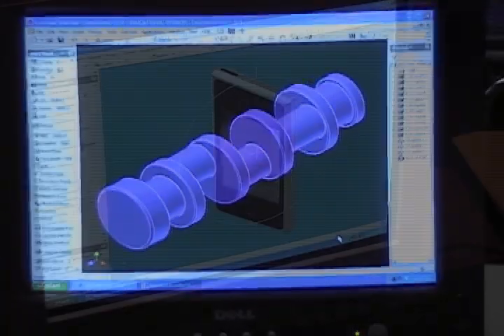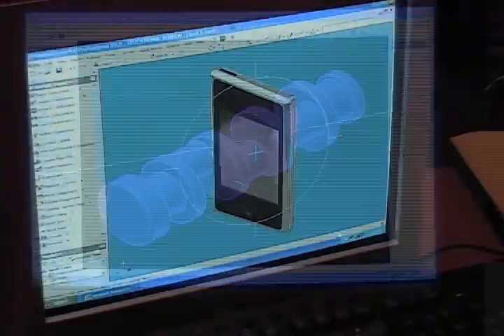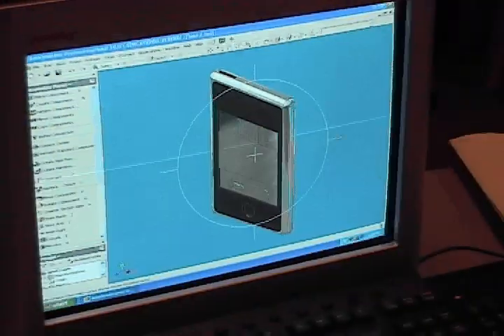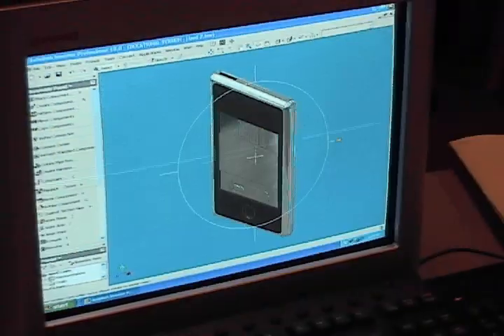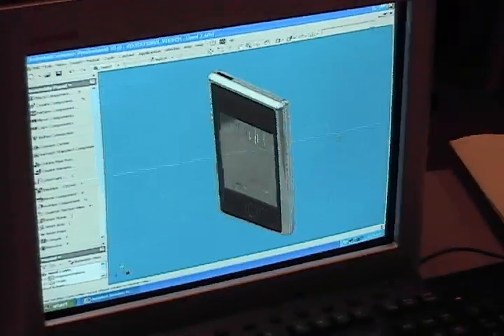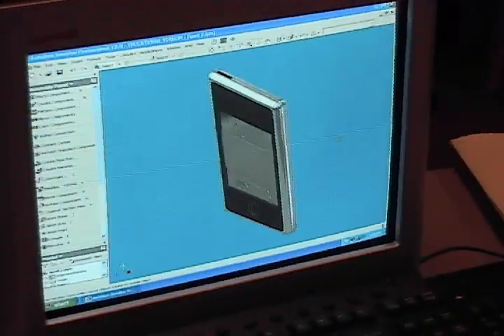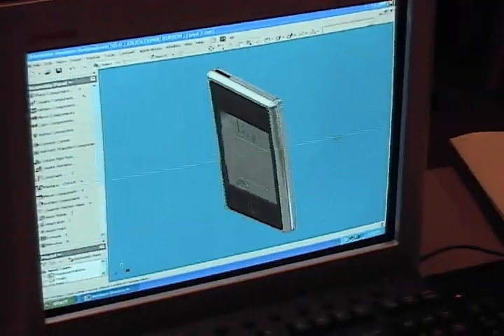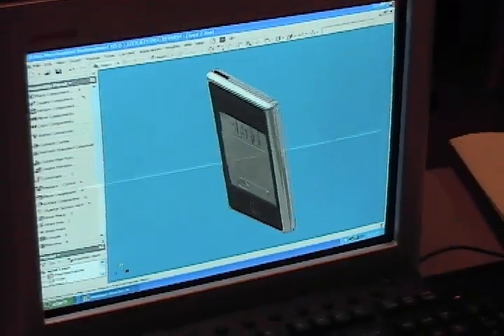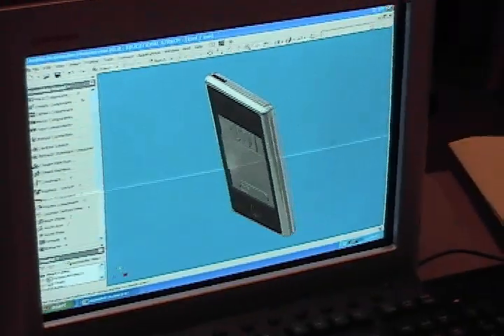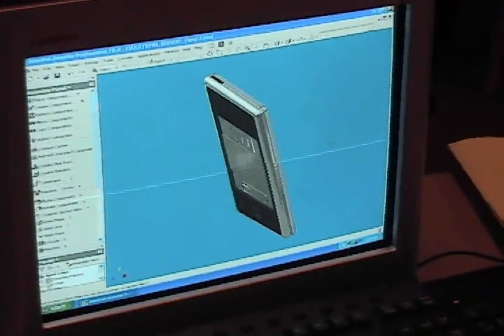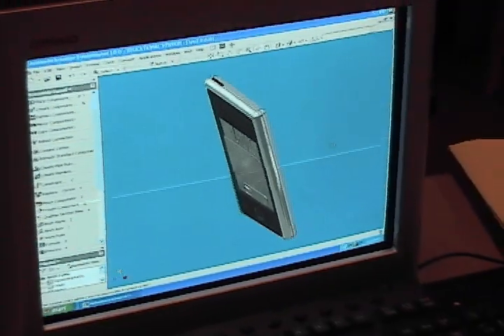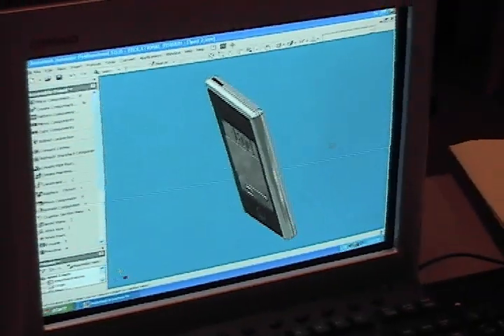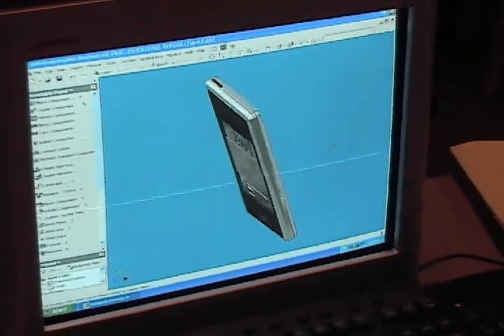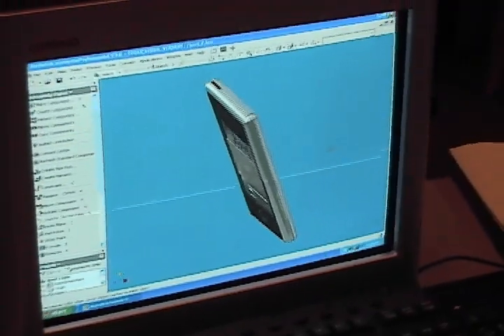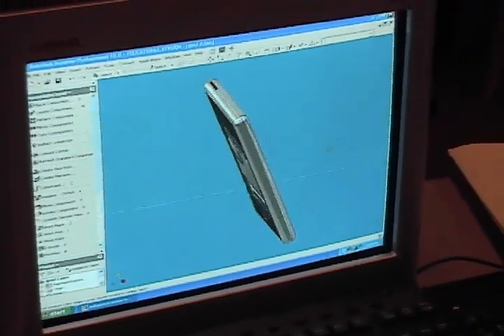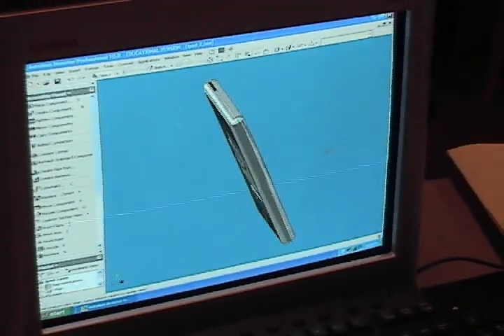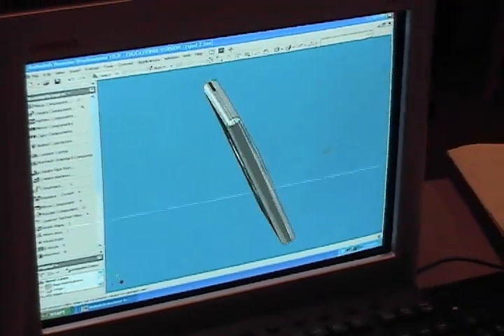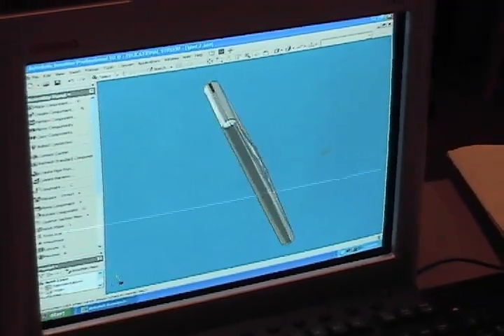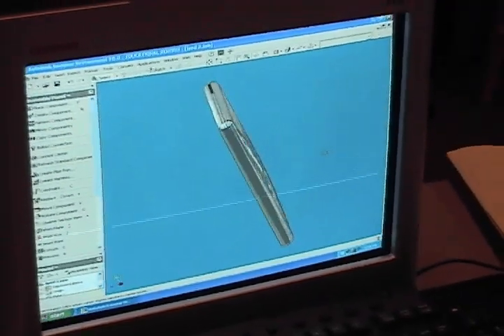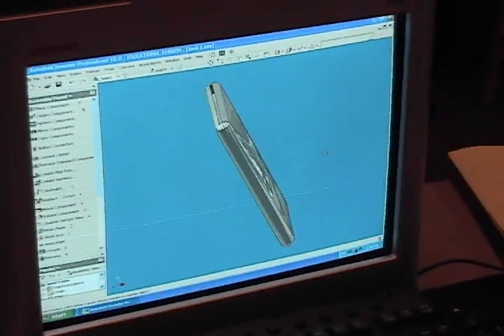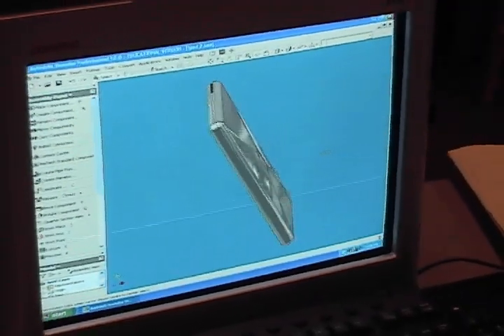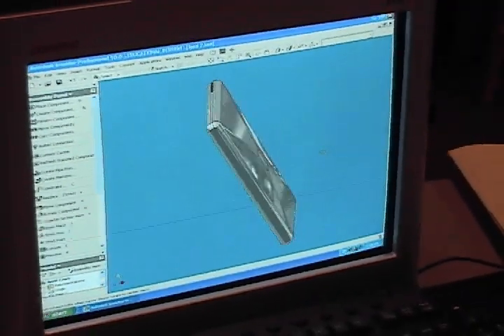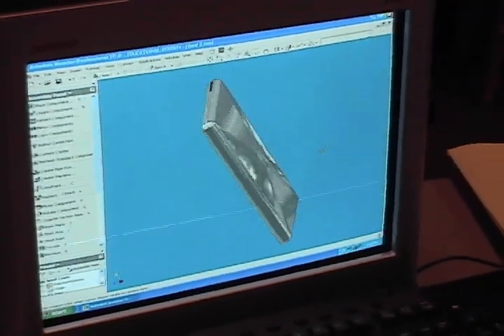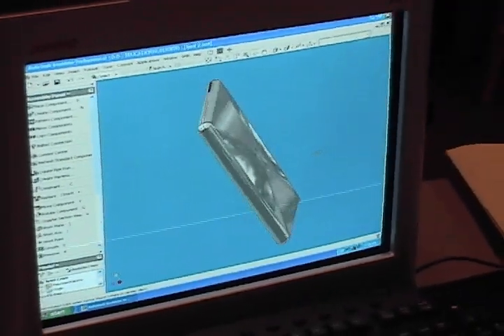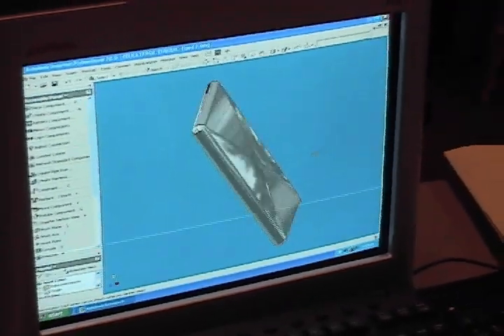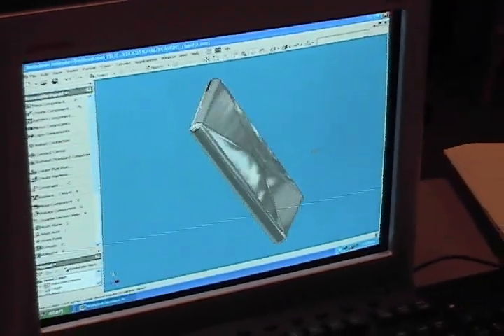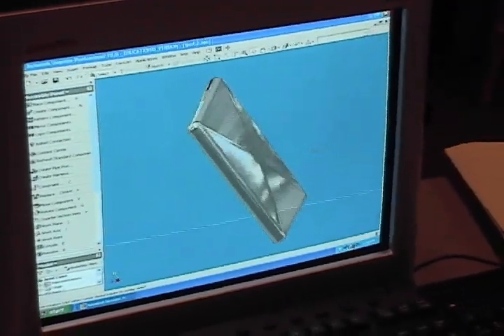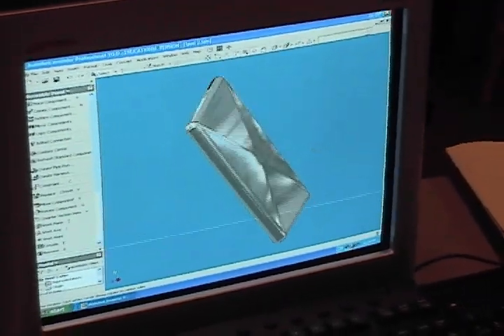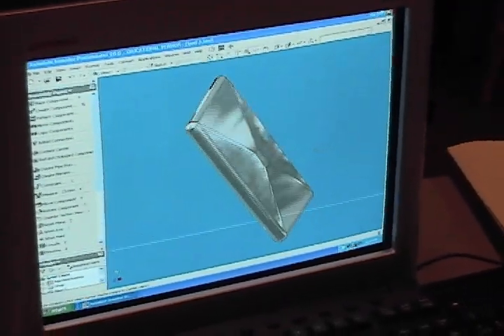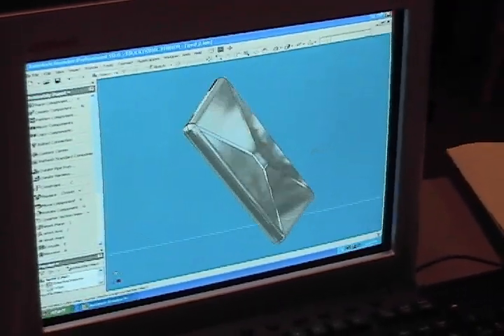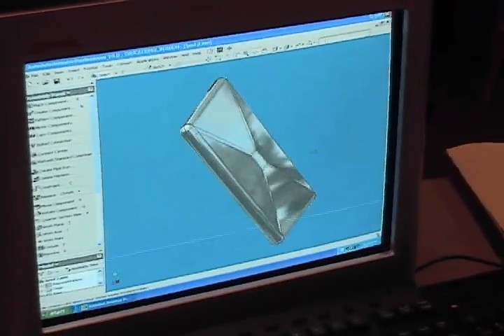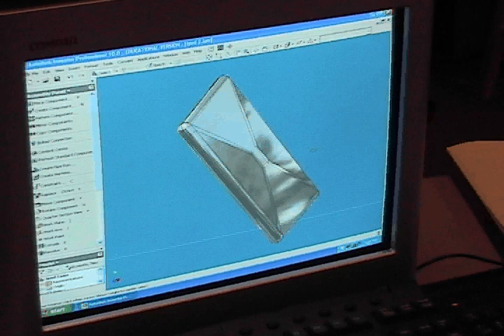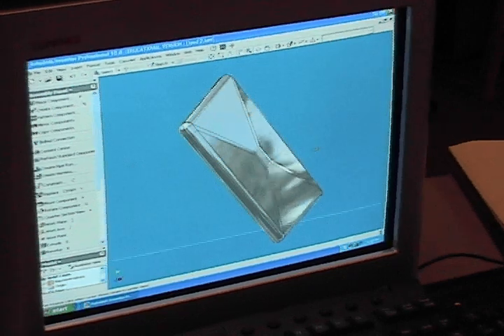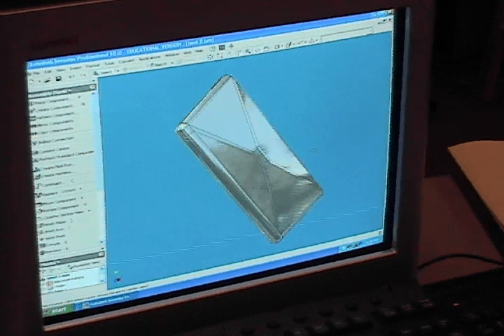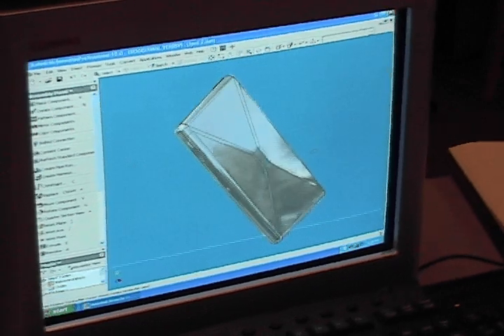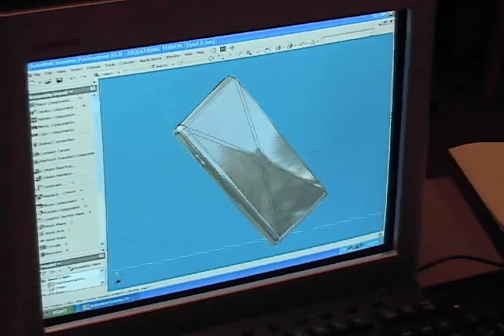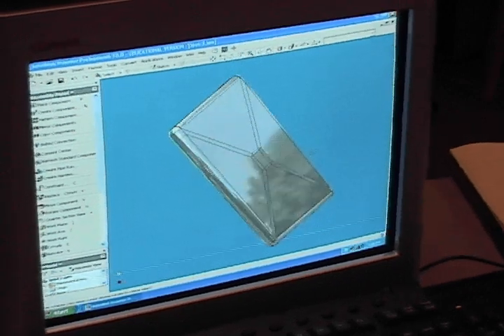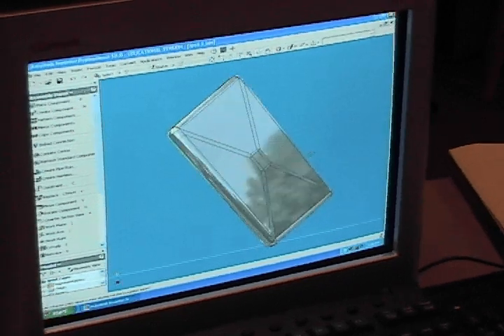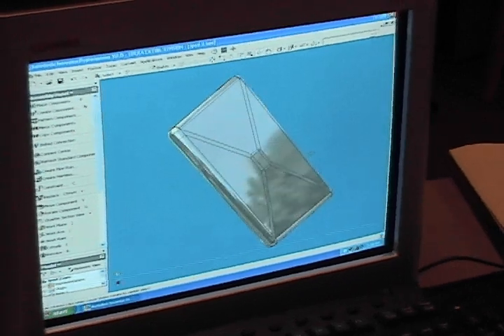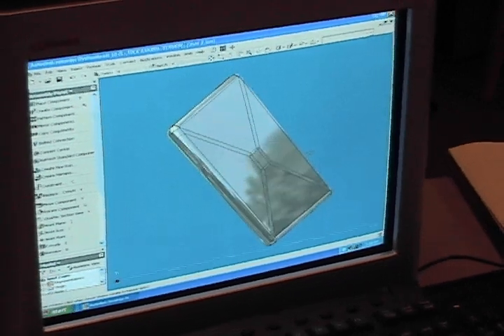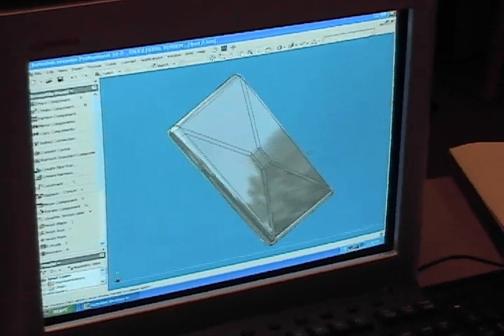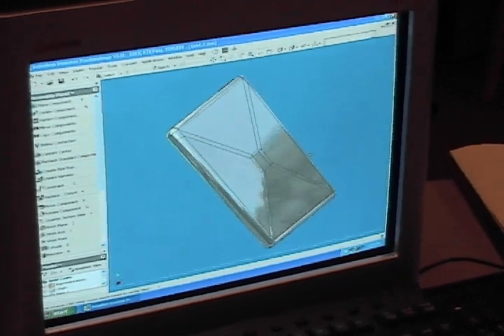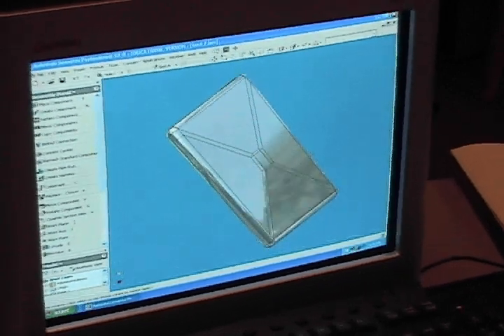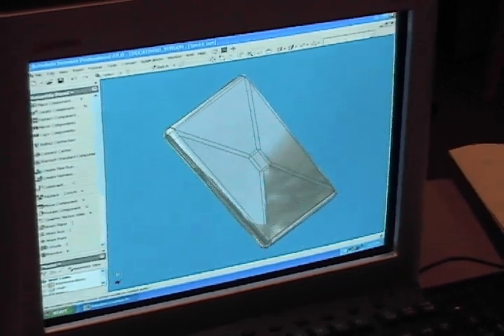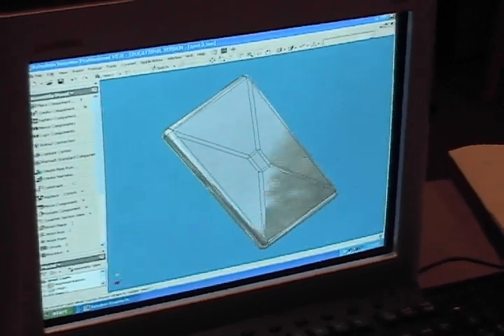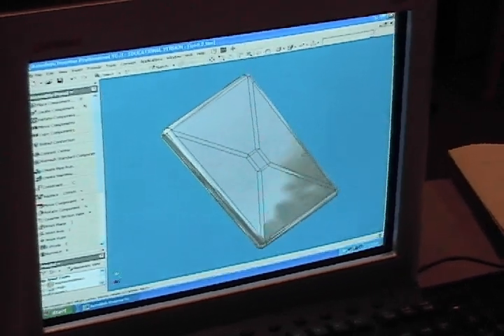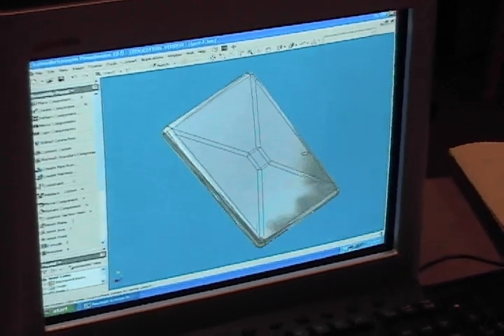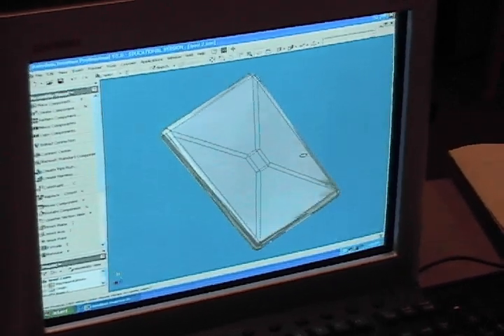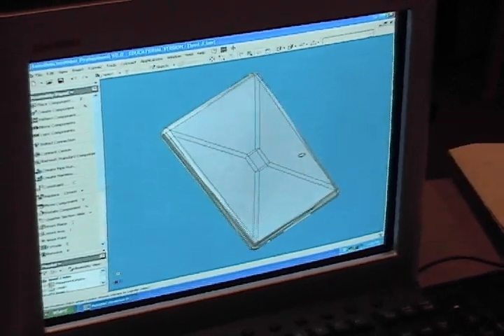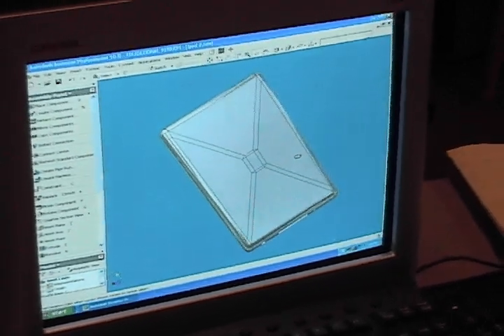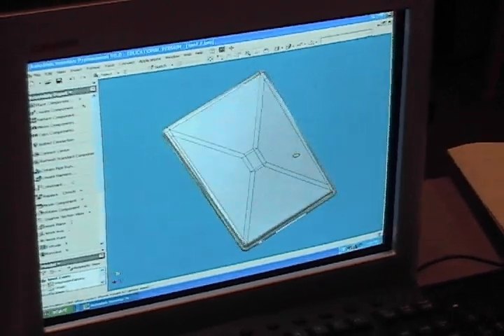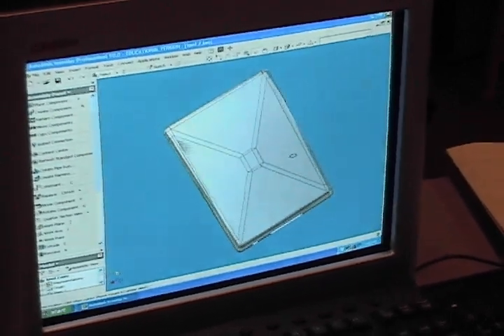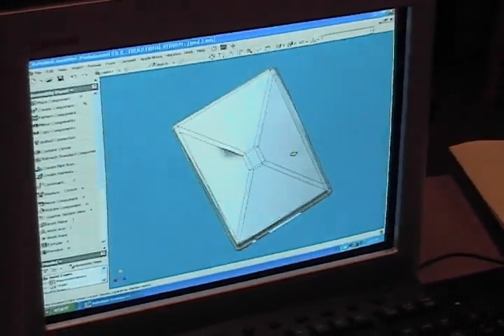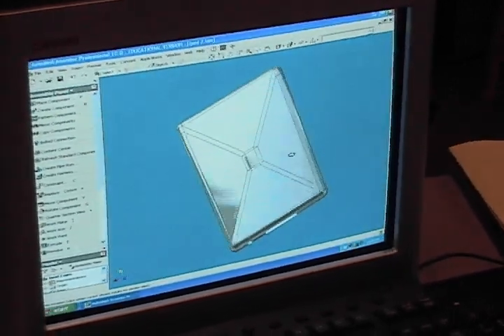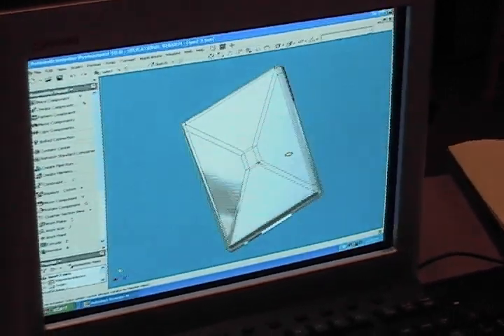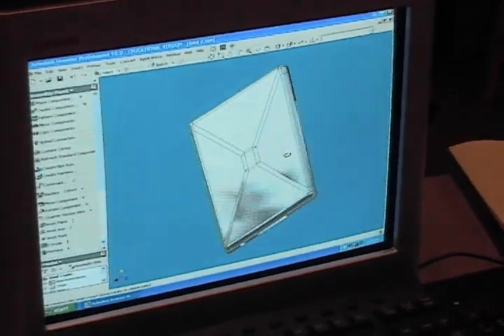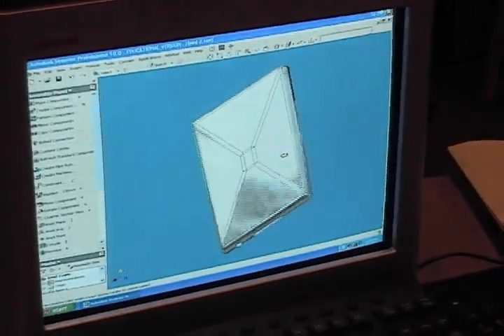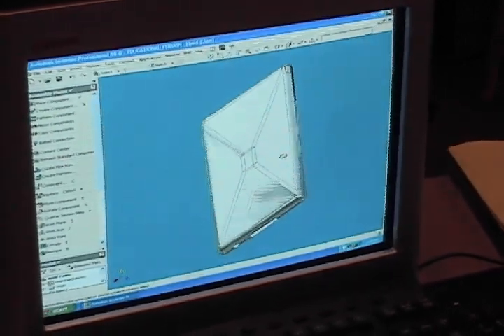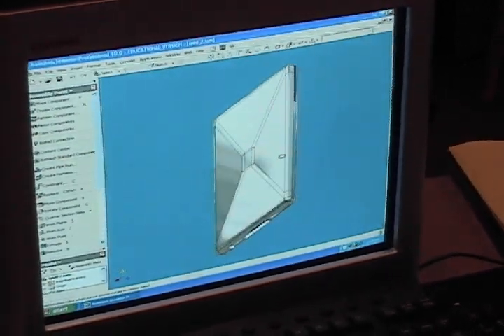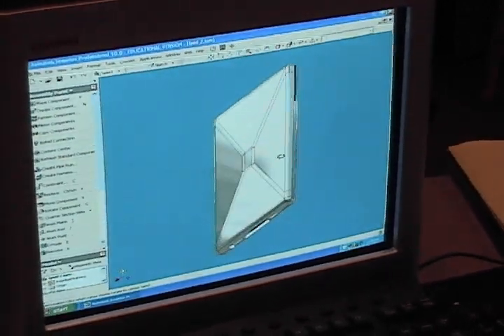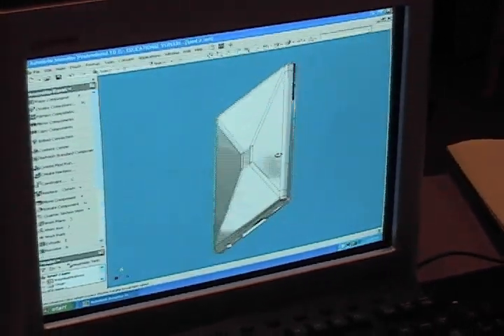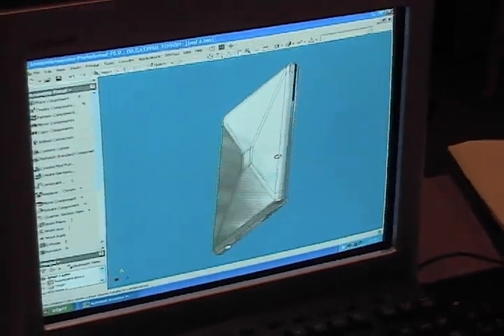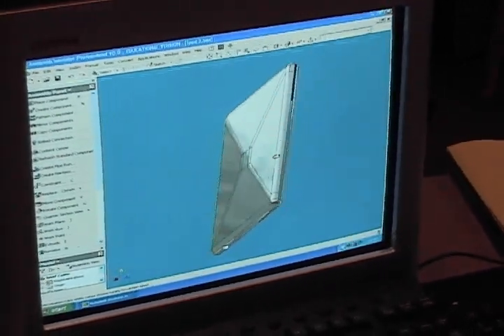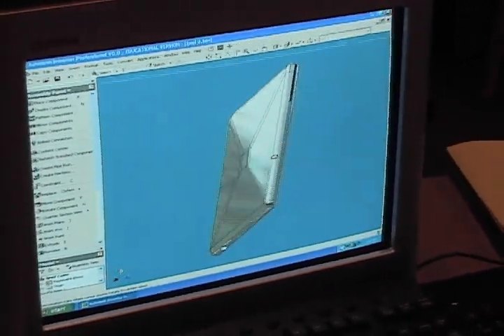The higher level CAD courses allow students to draw in a three-dimensional world. From there, they take the three-dimensional objects and combine them into an assembly. These parts can then be plotted on a plotter or printed out on a 3D printer.